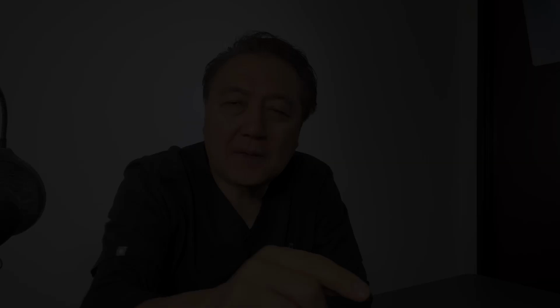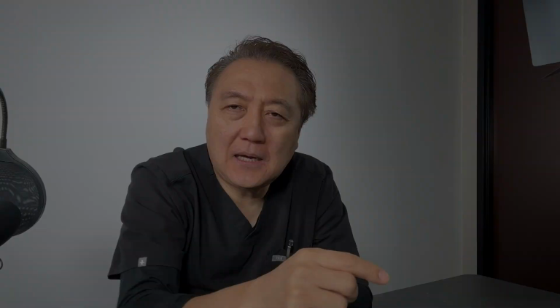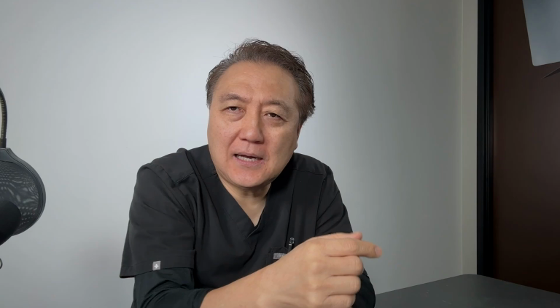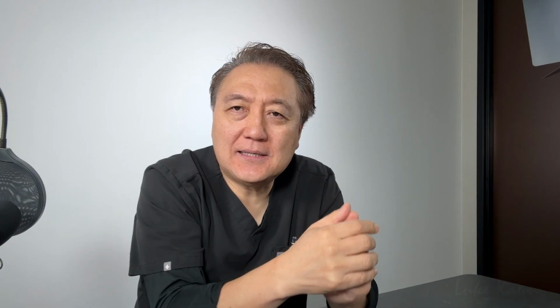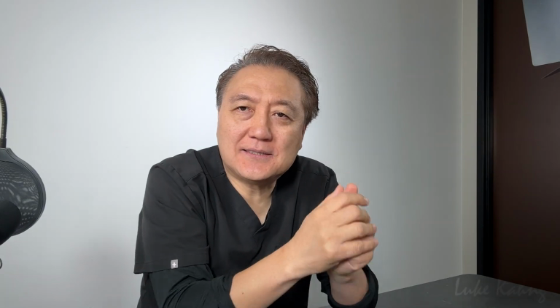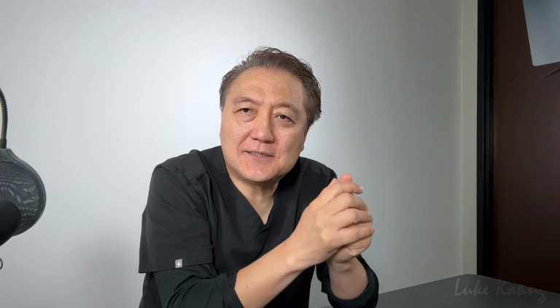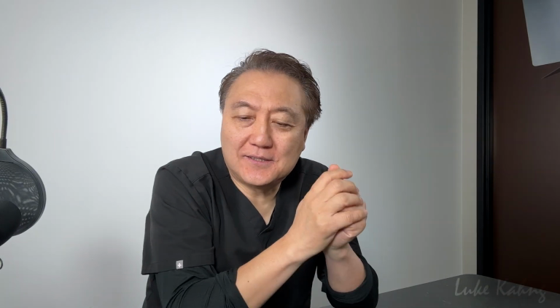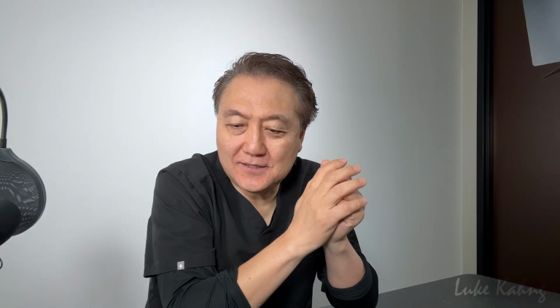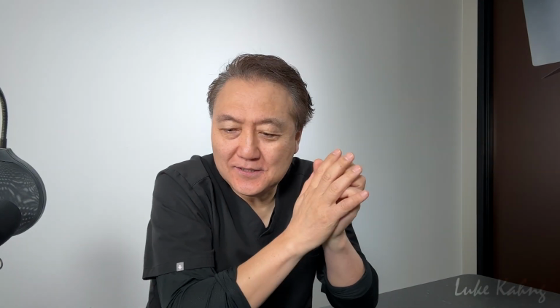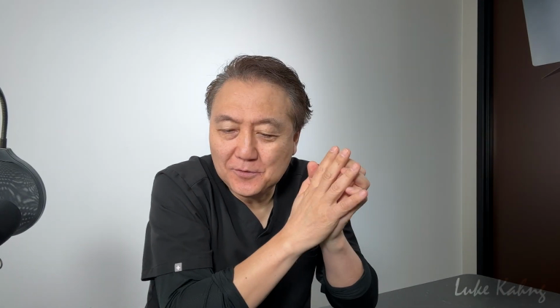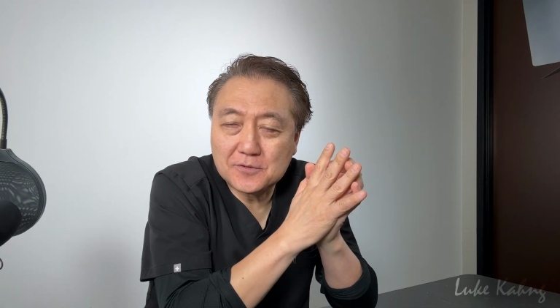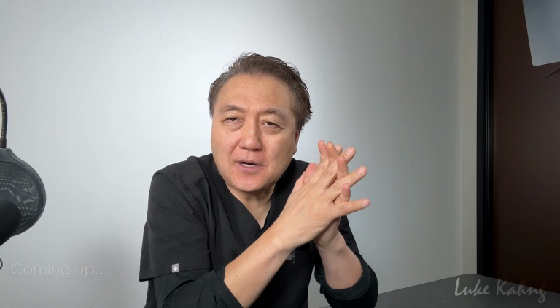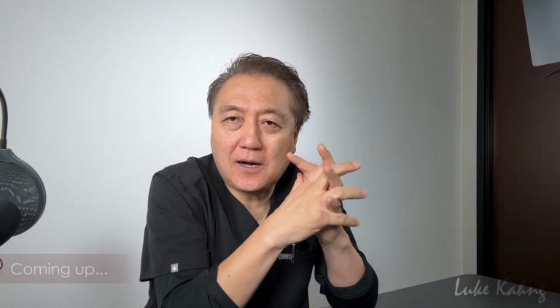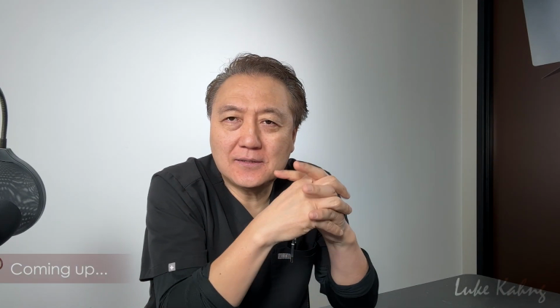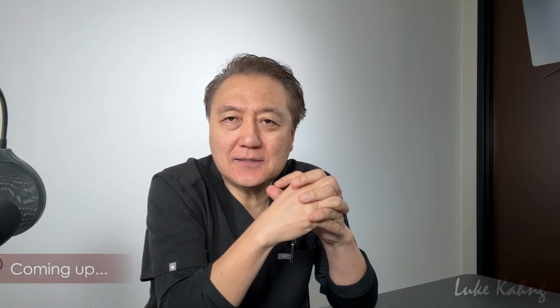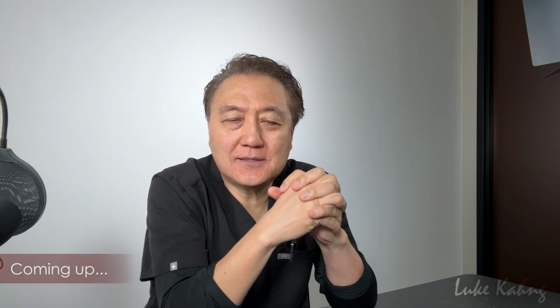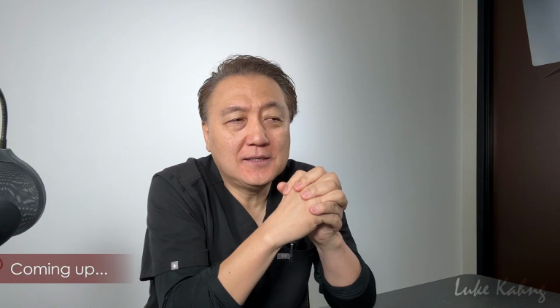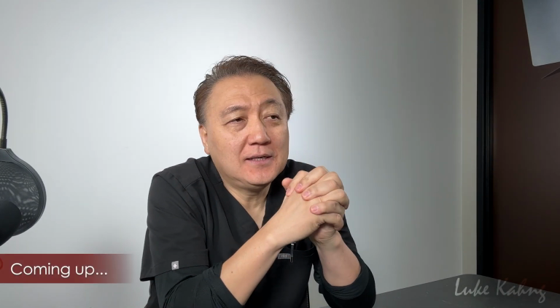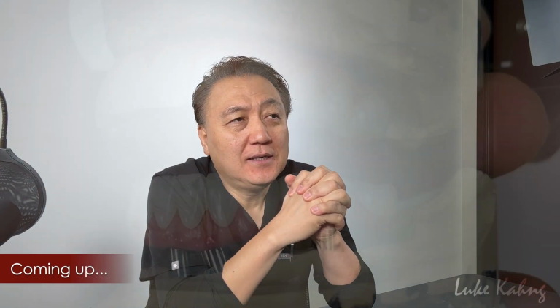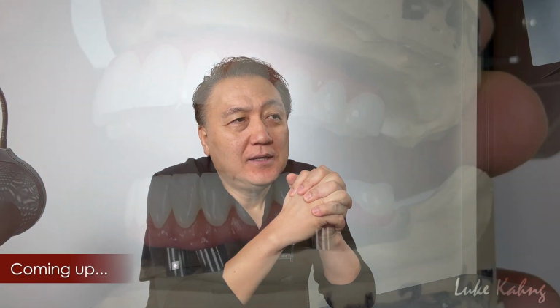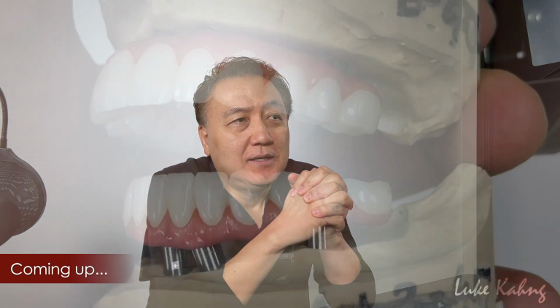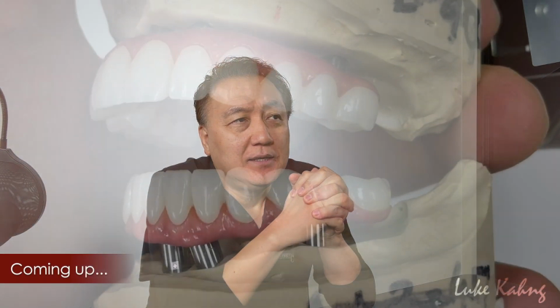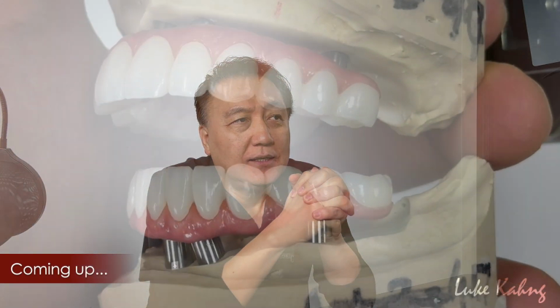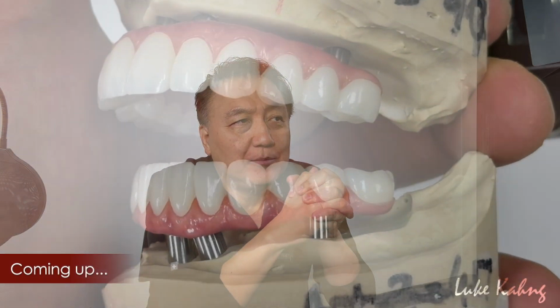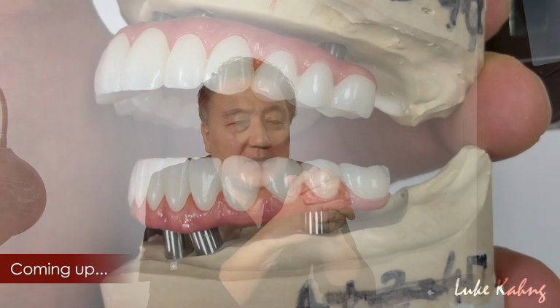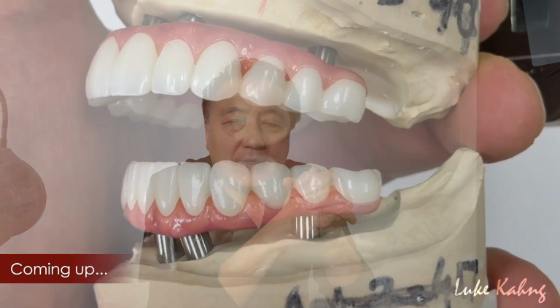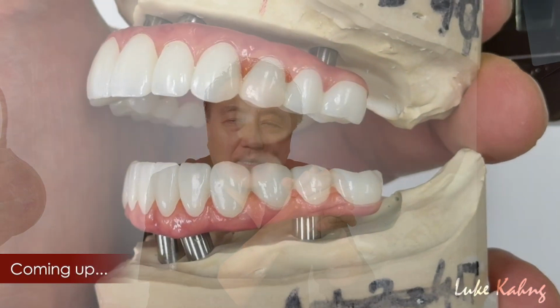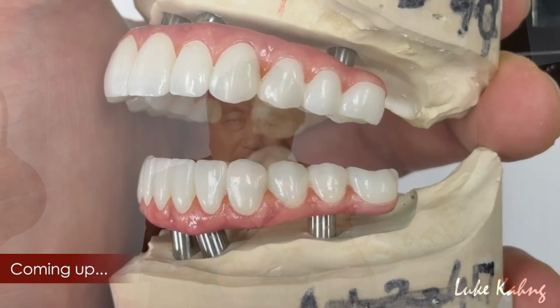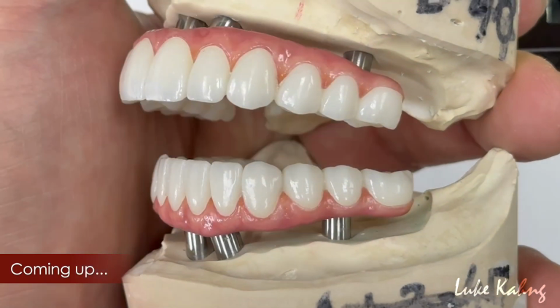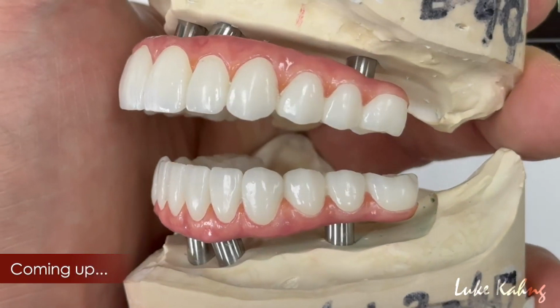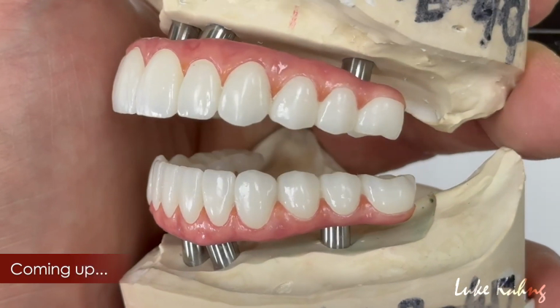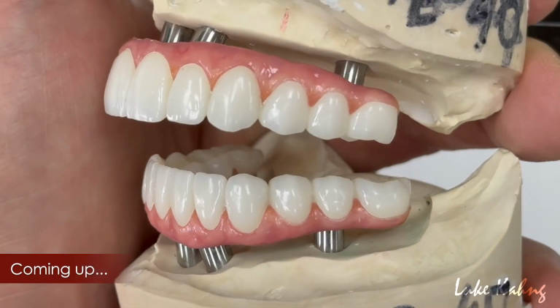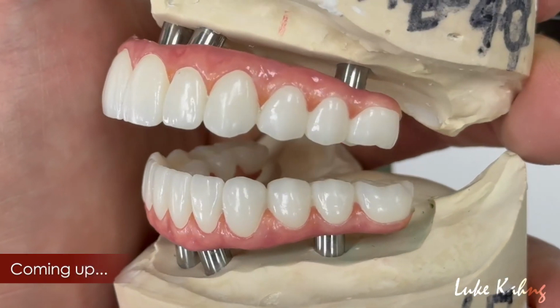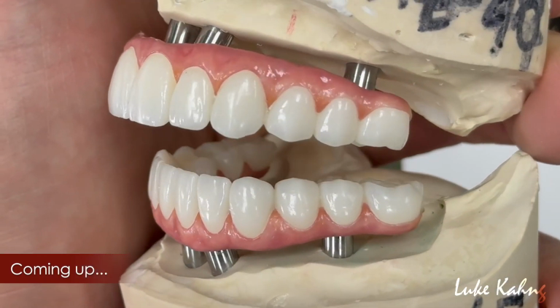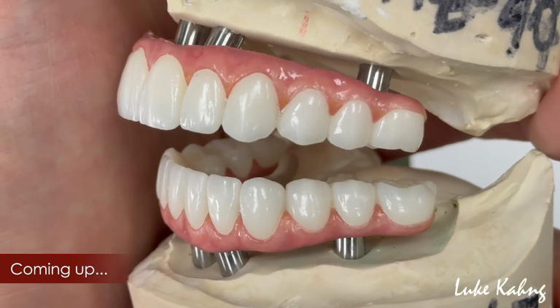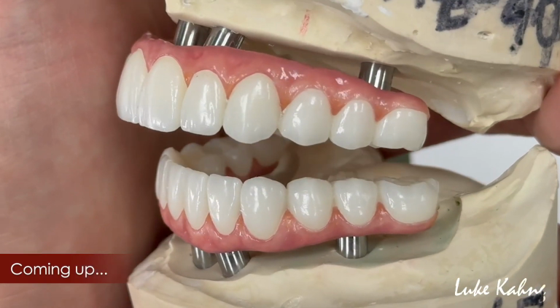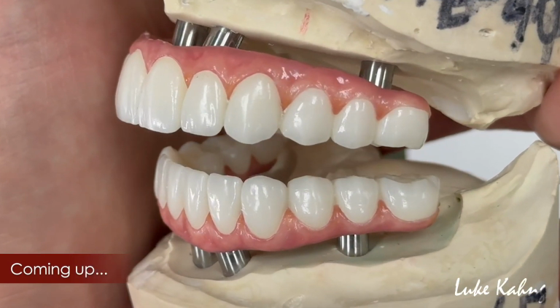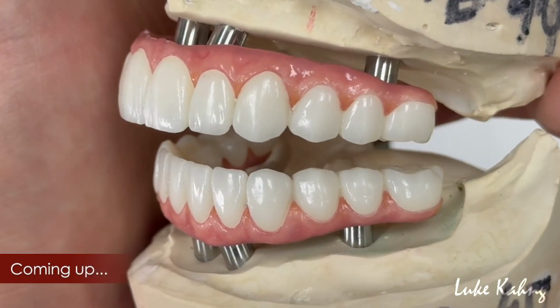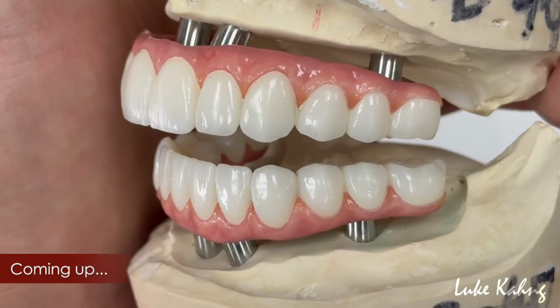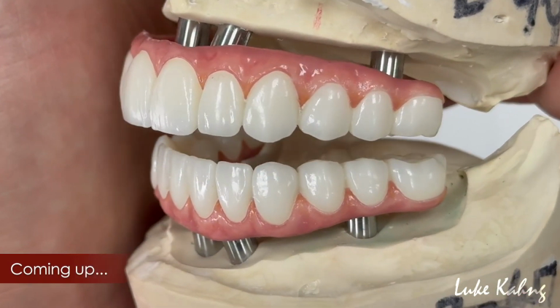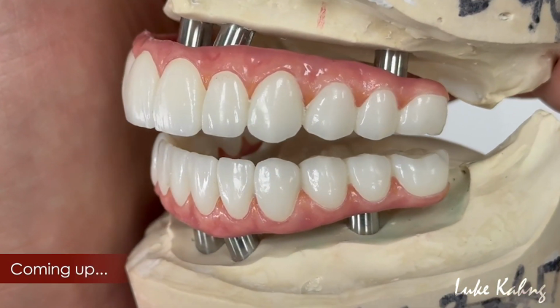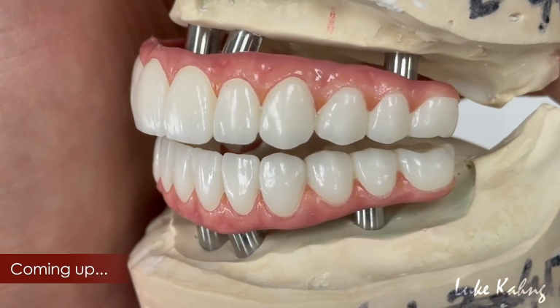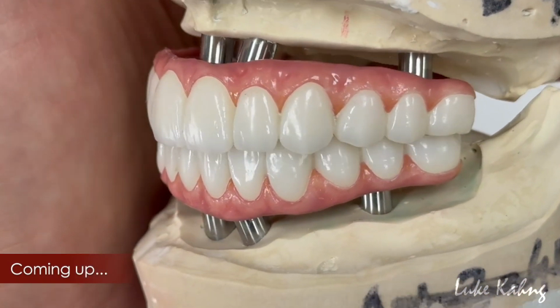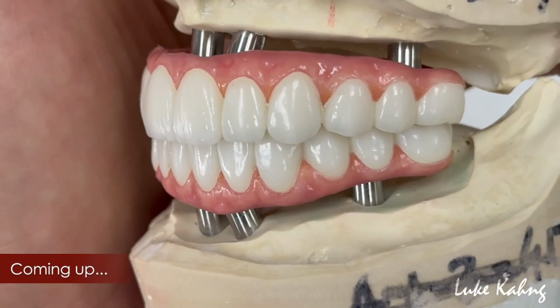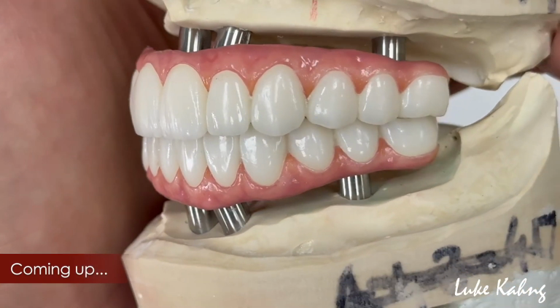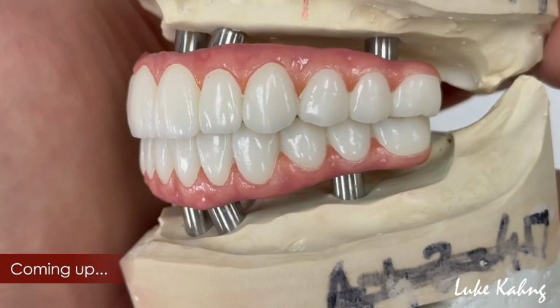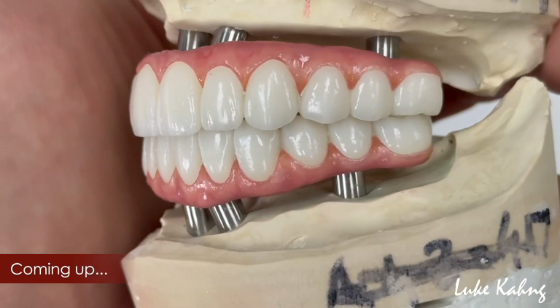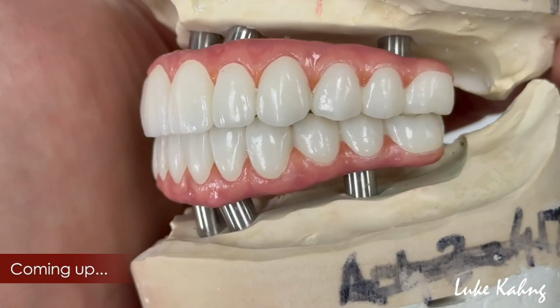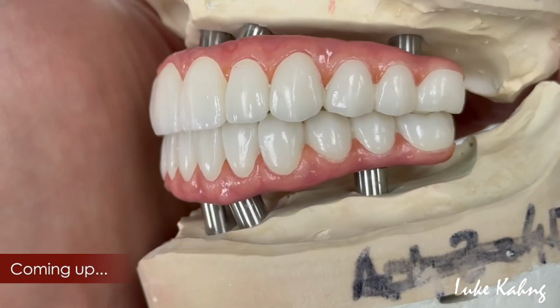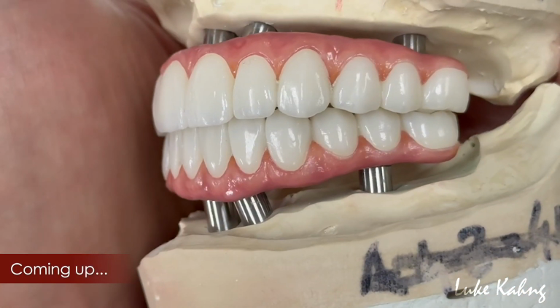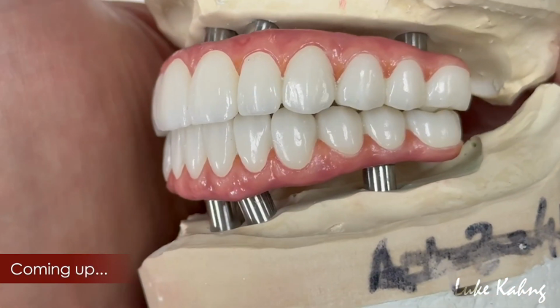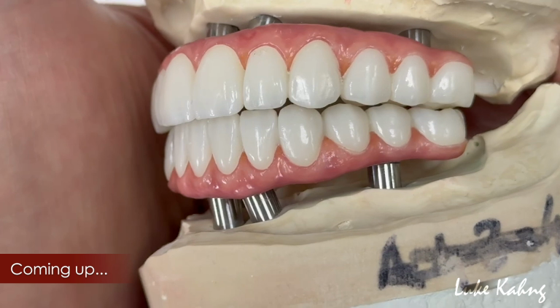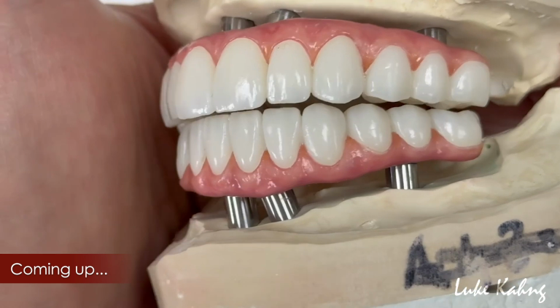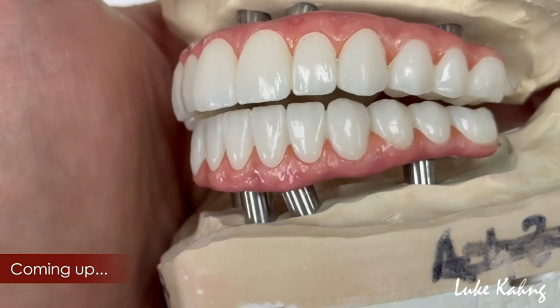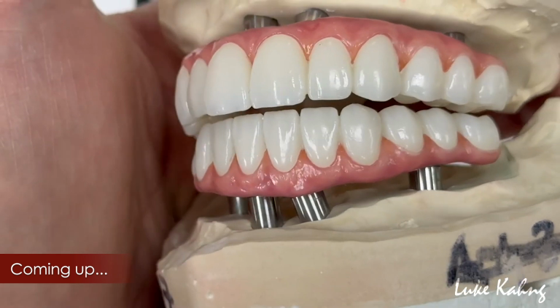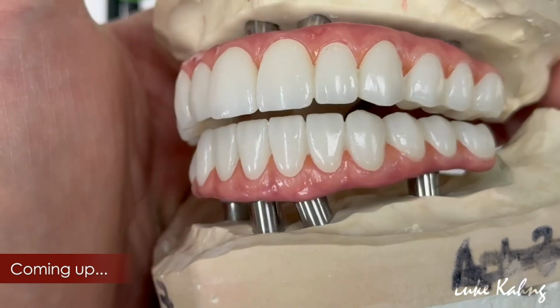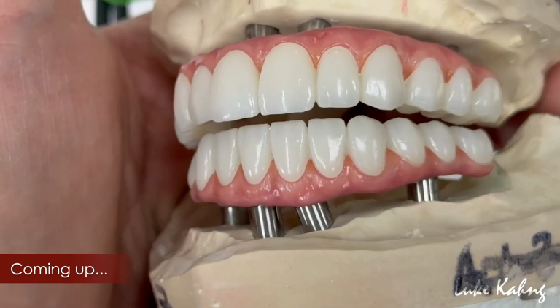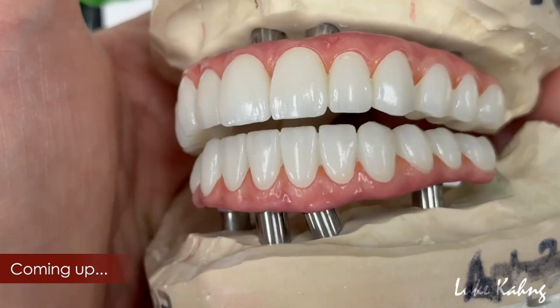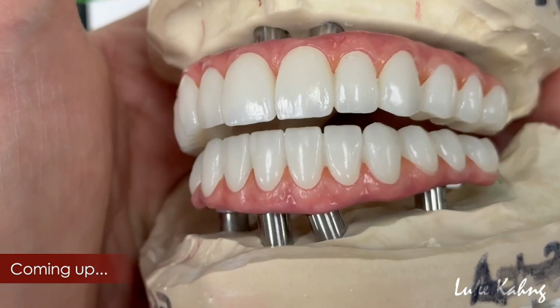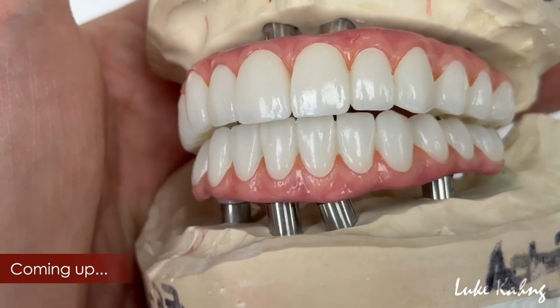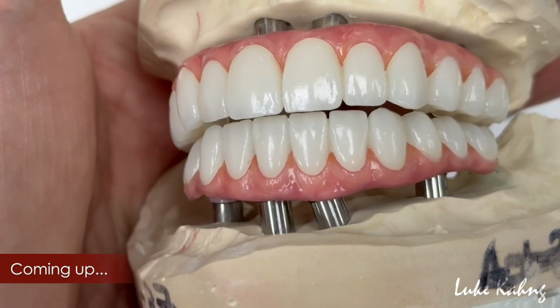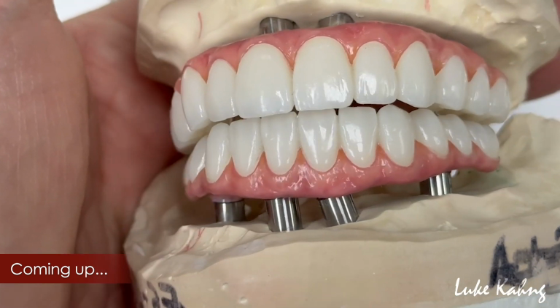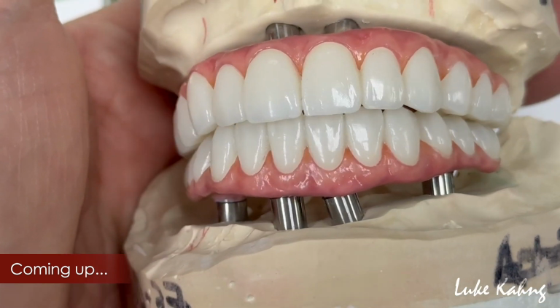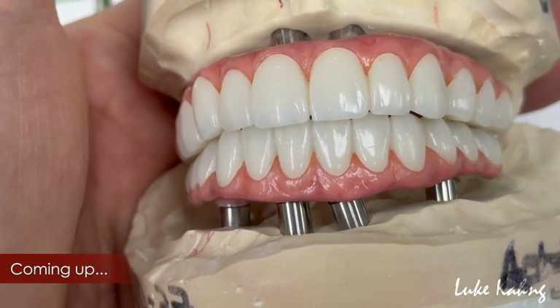Hi, this is Luke Kang. I made another Sighton 7-star case I would like to share with you guys — top and bottom.